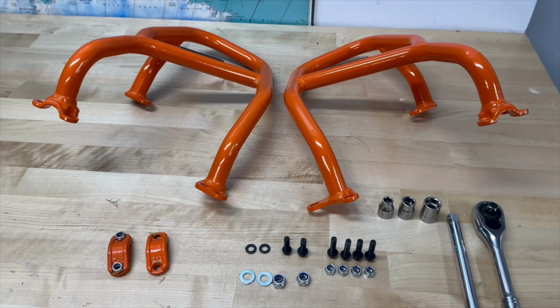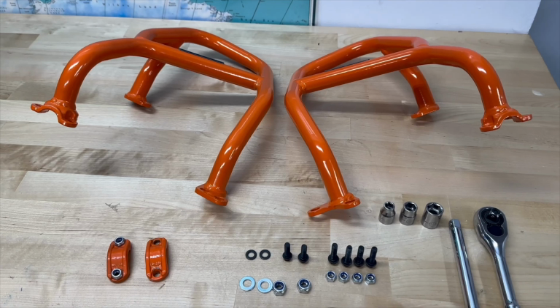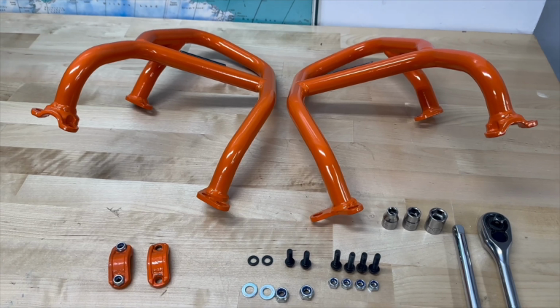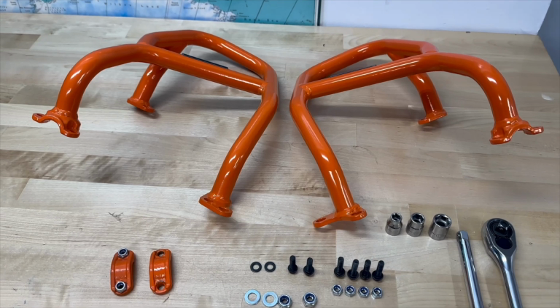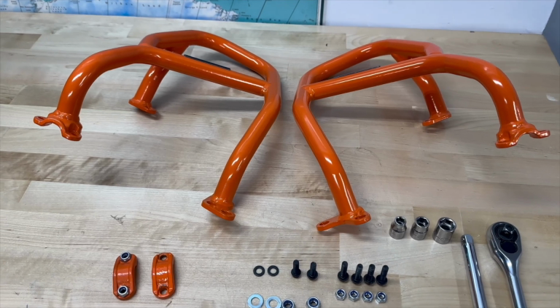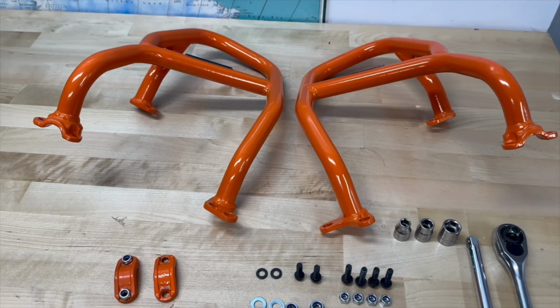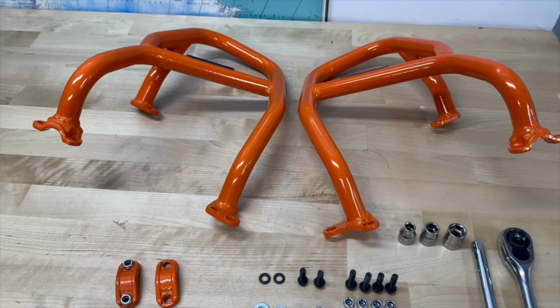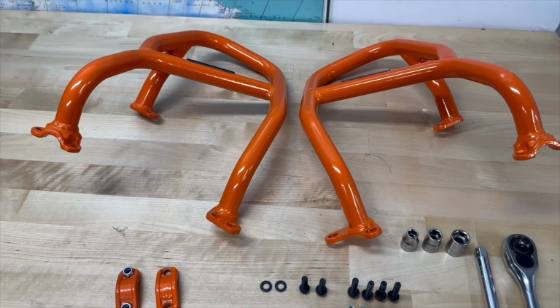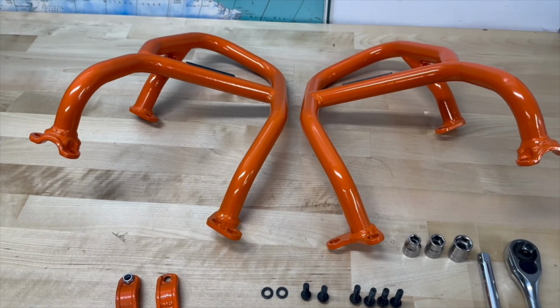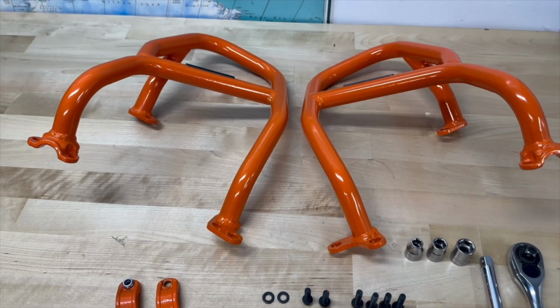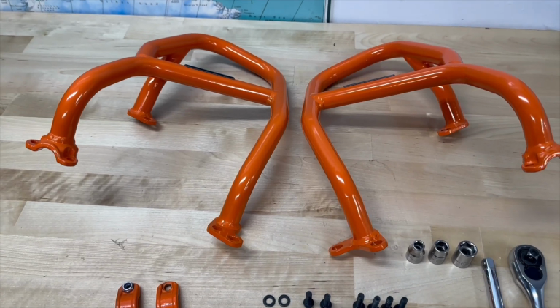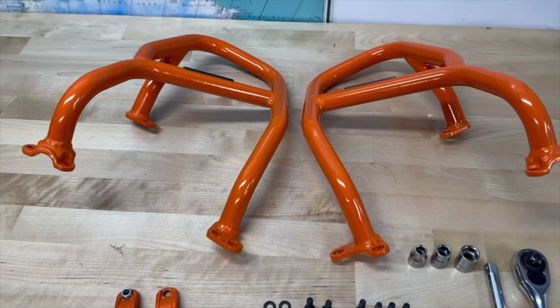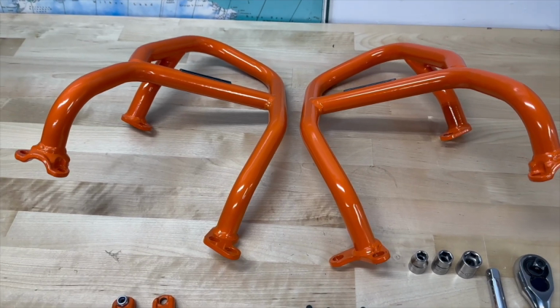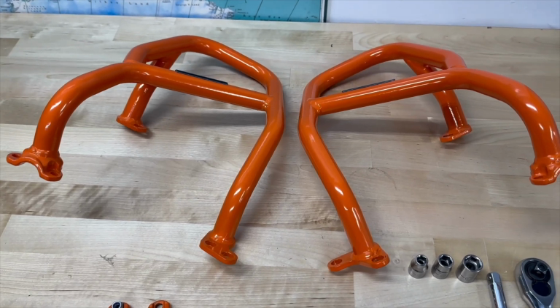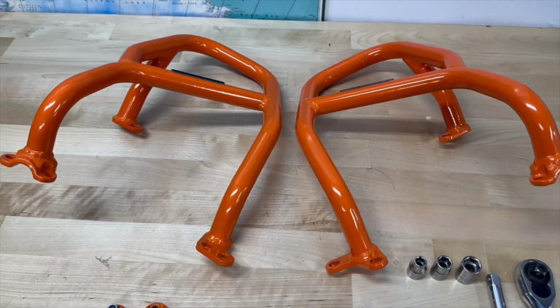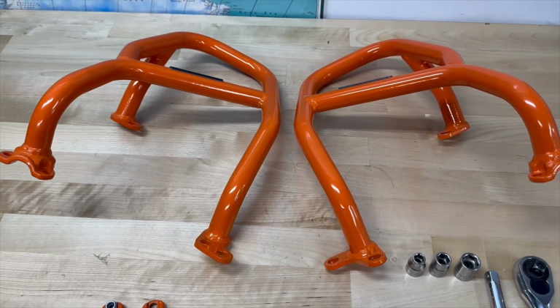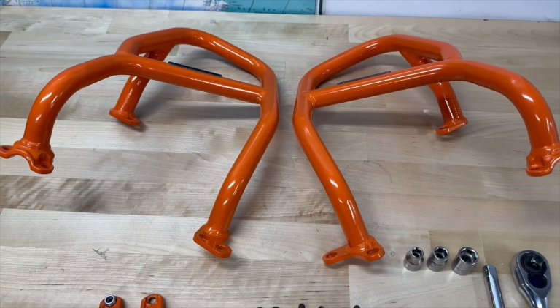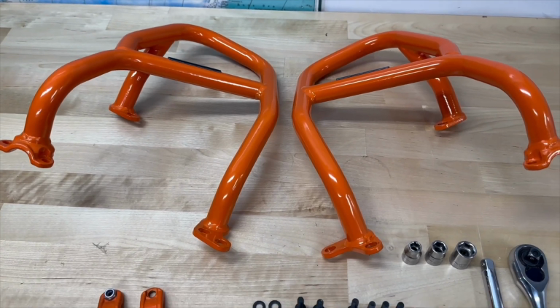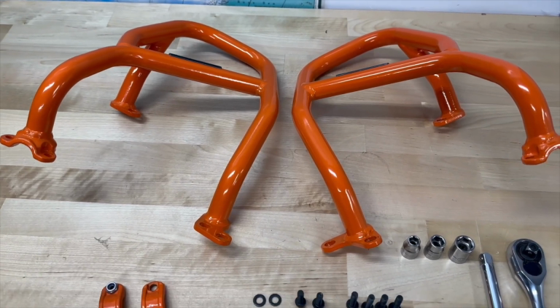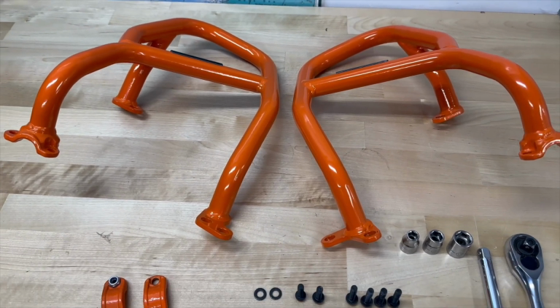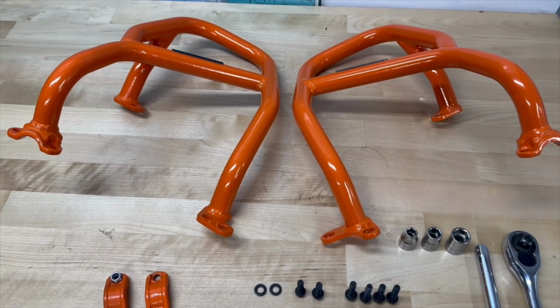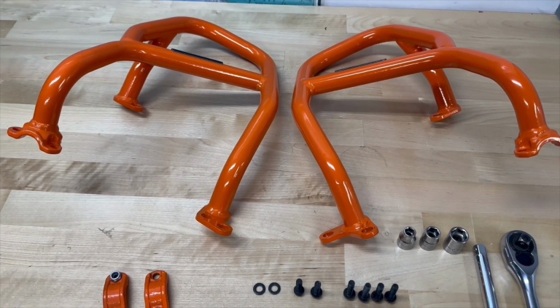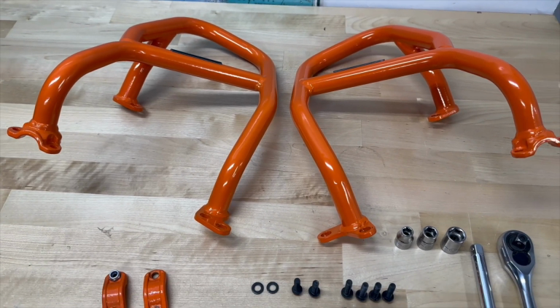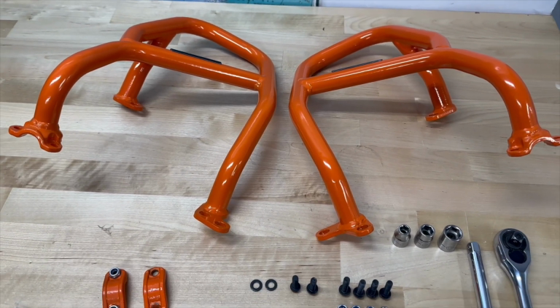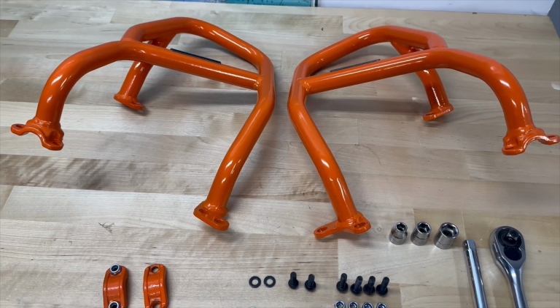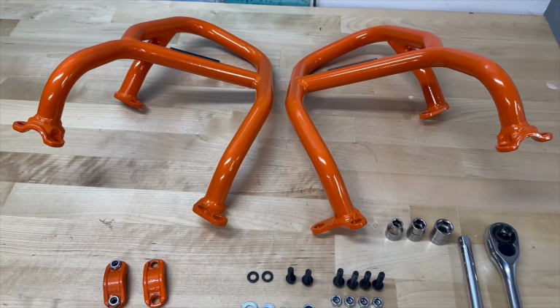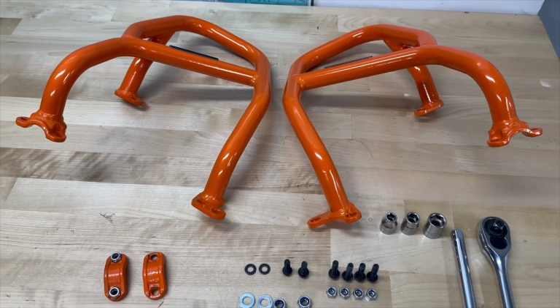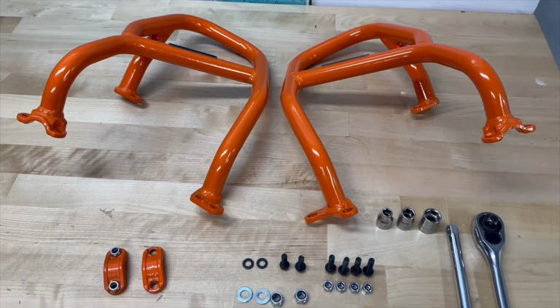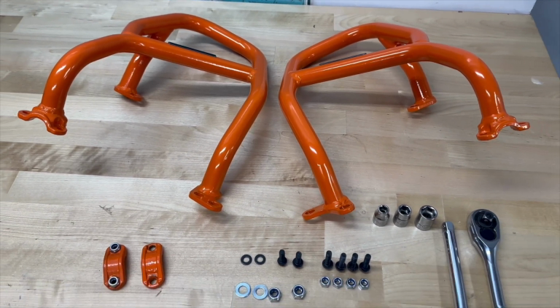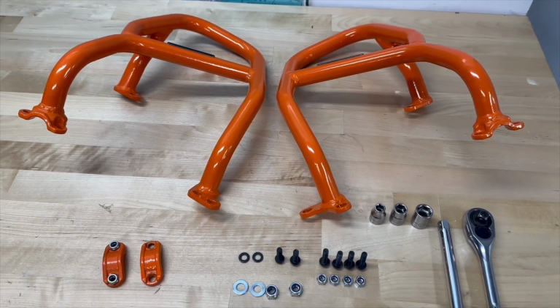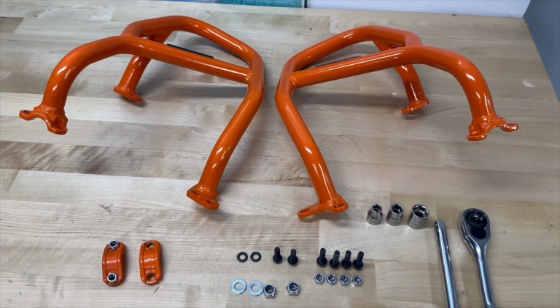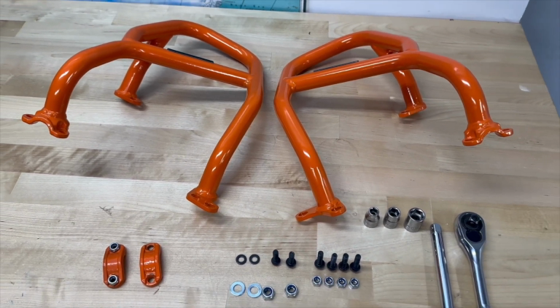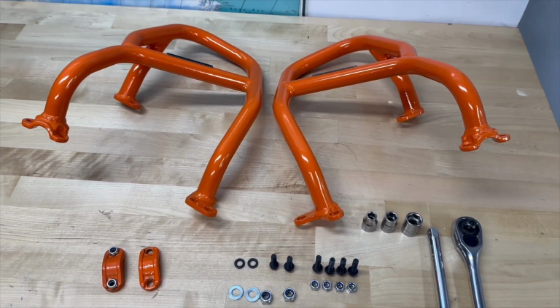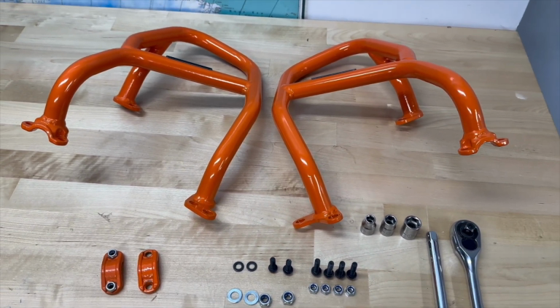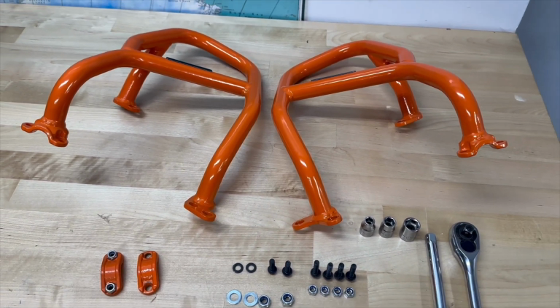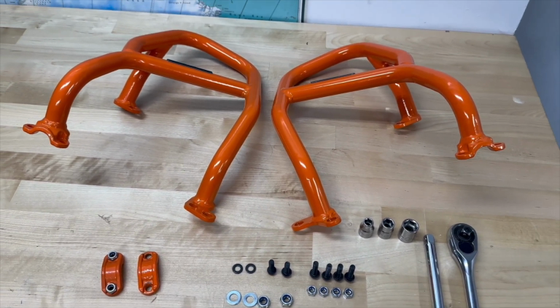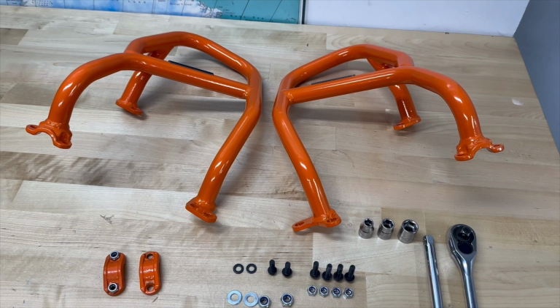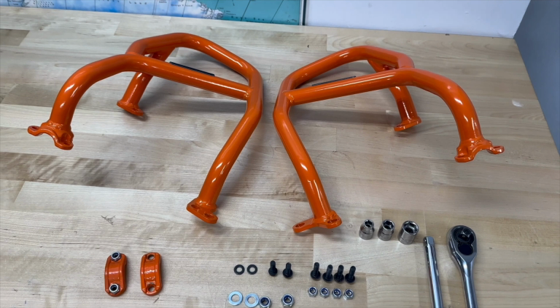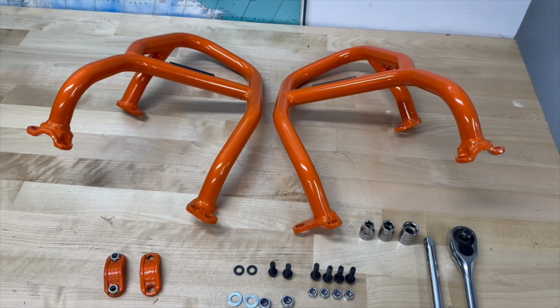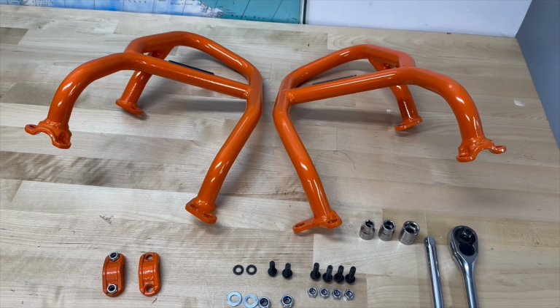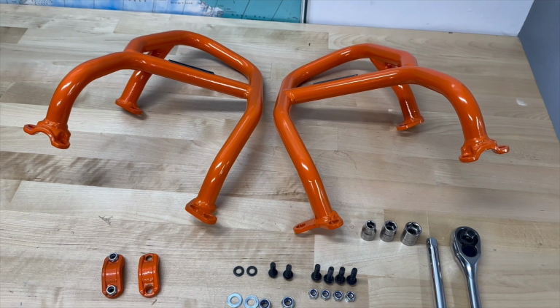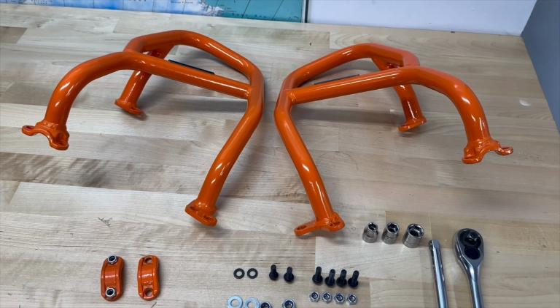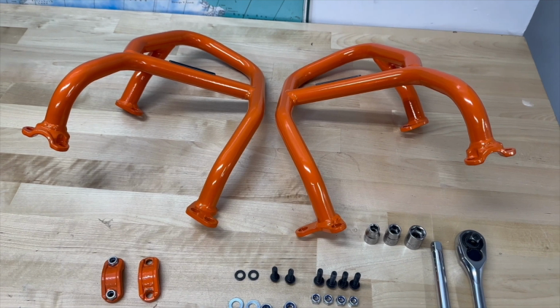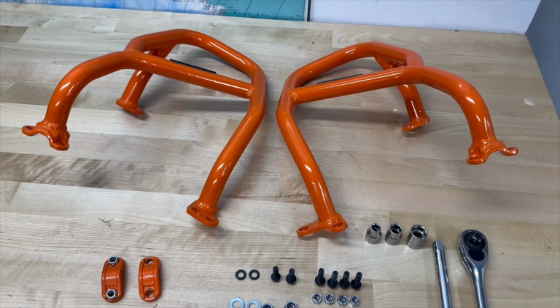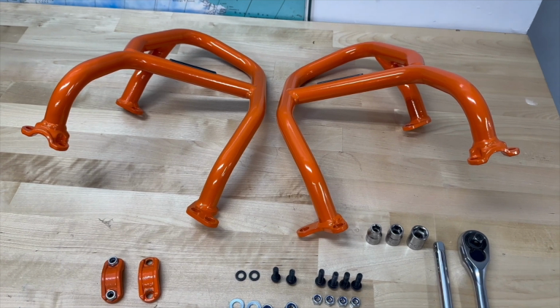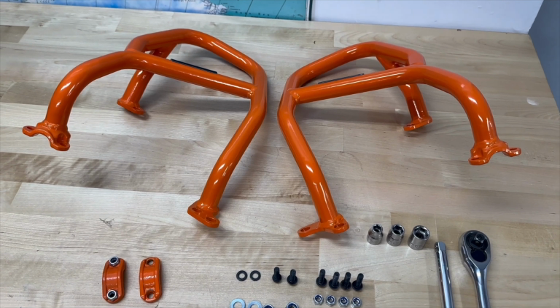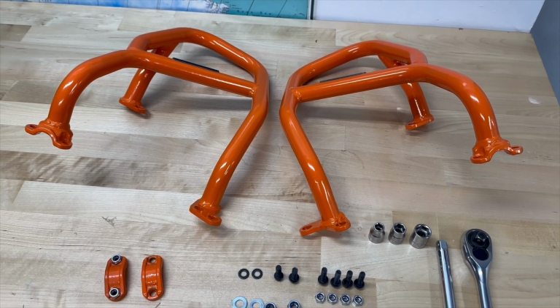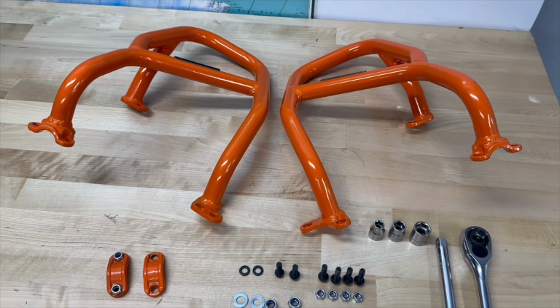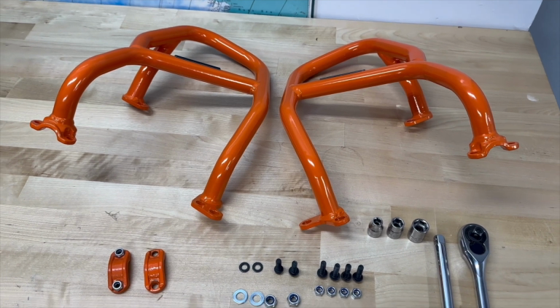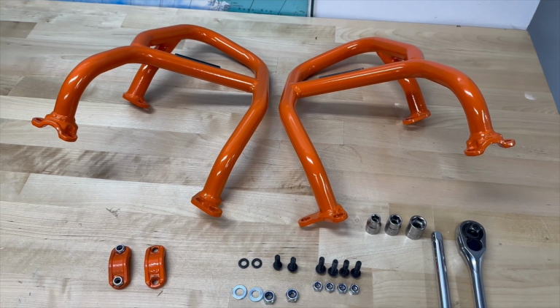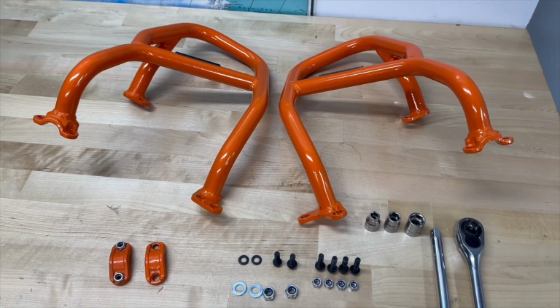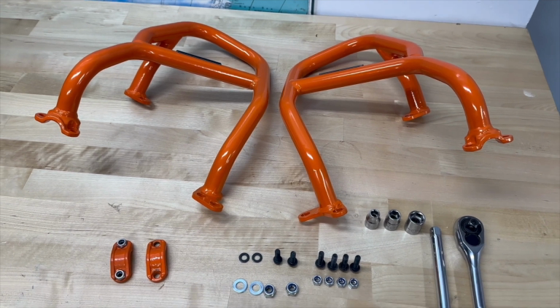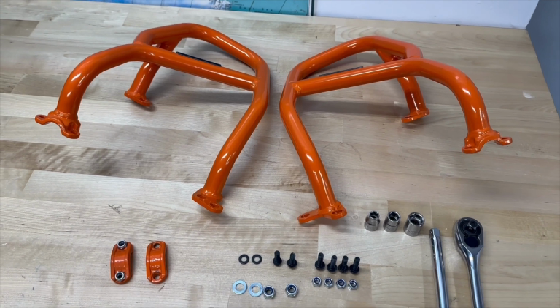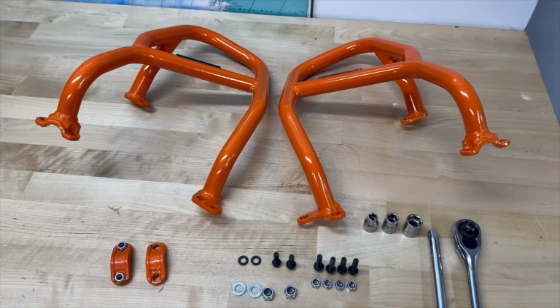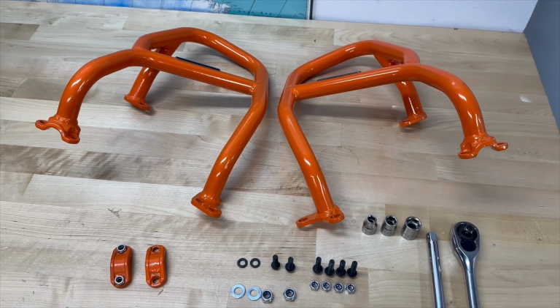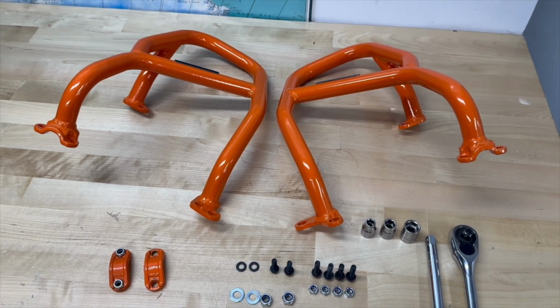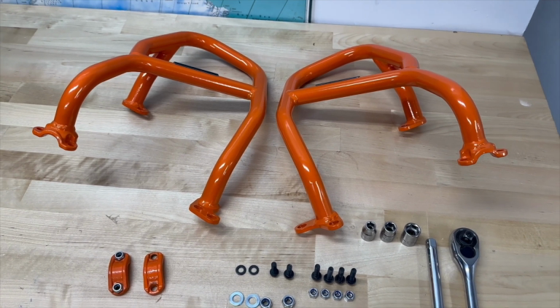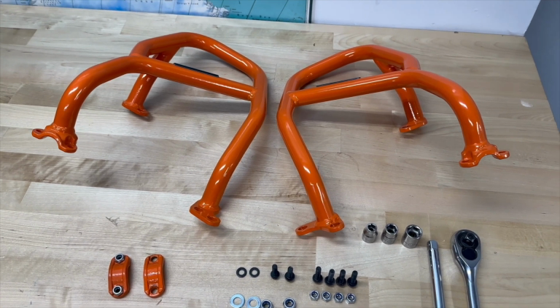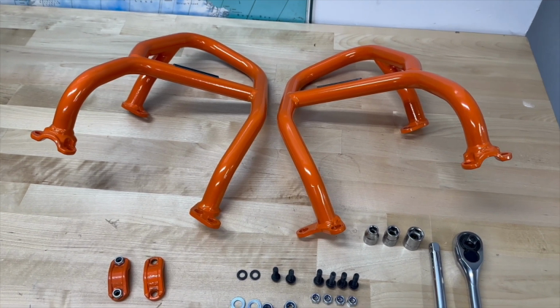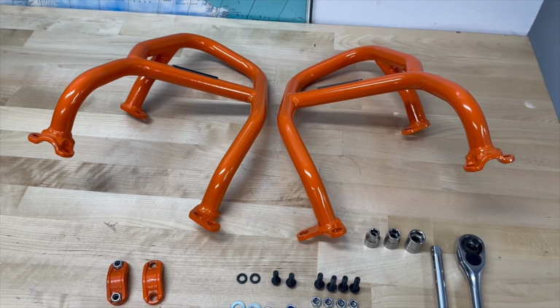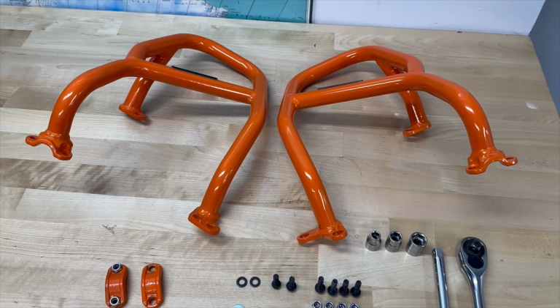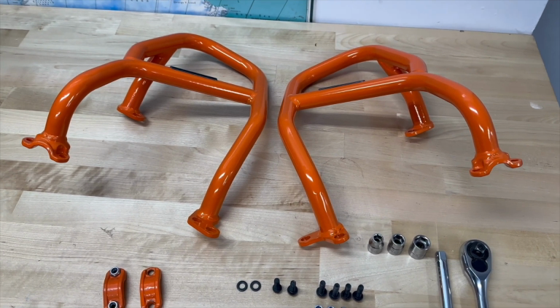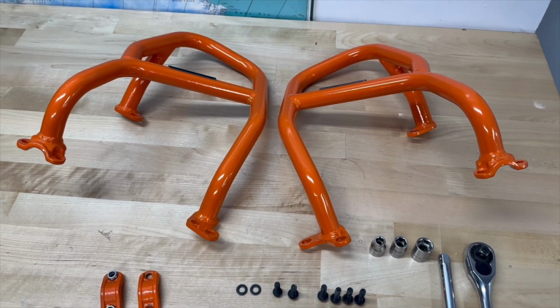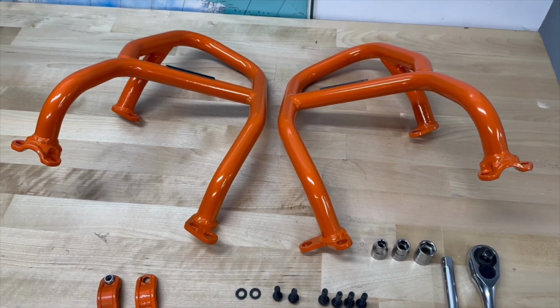KTM 390 Adventure Crash Bar installation manual. Let's begin by introducing the parts and the supplied hardware.